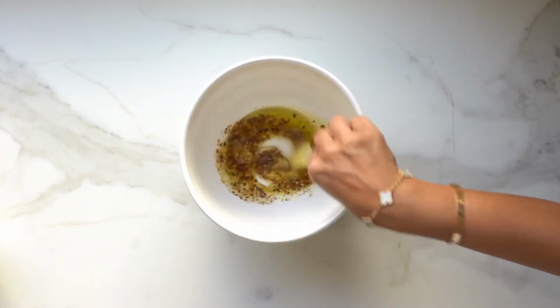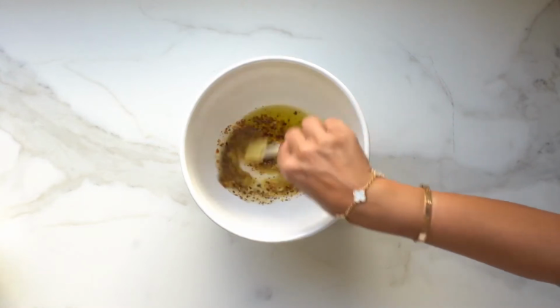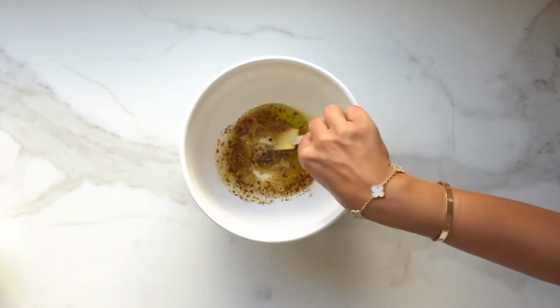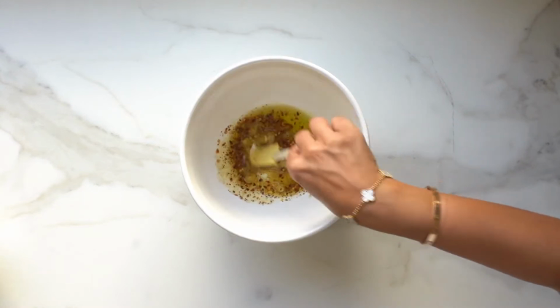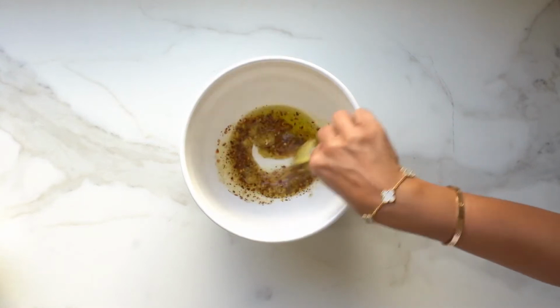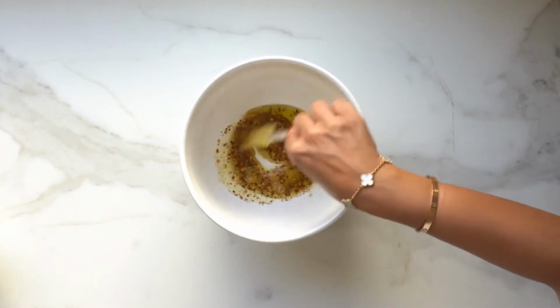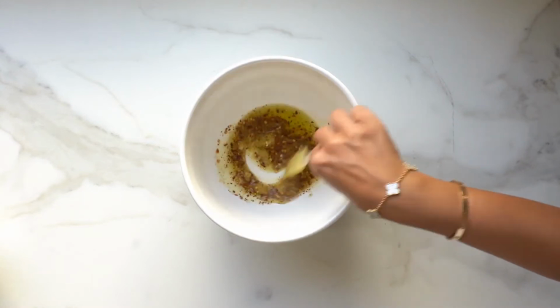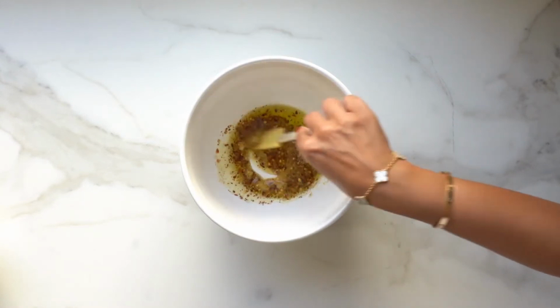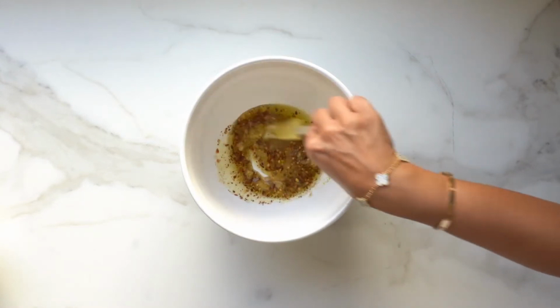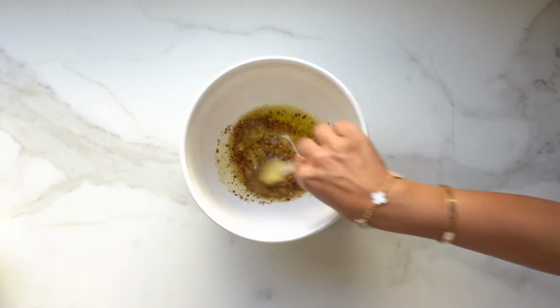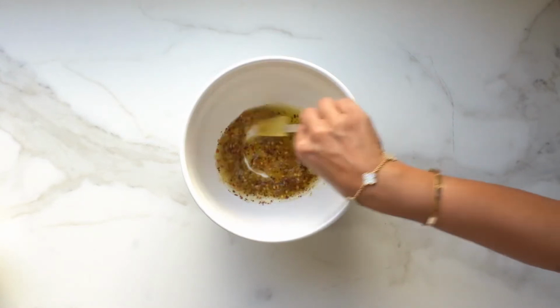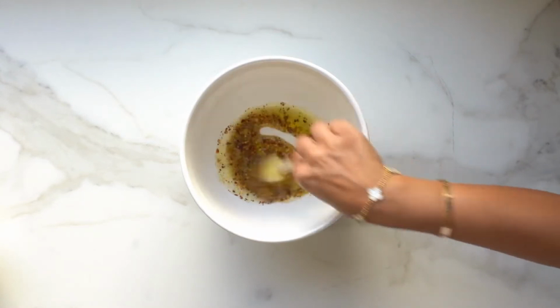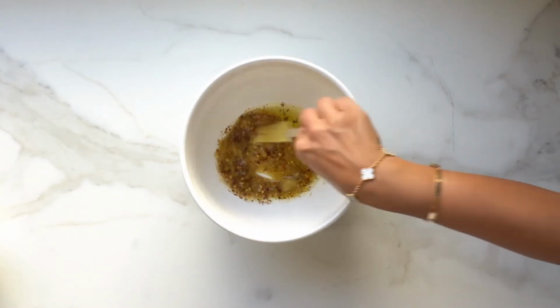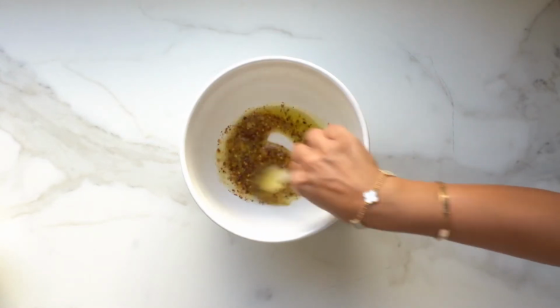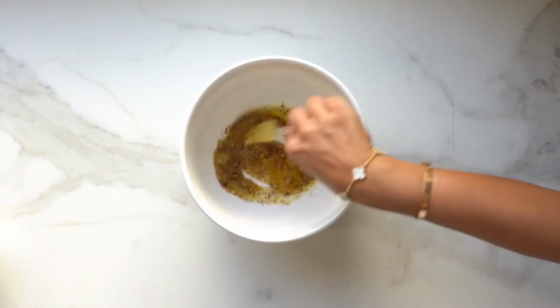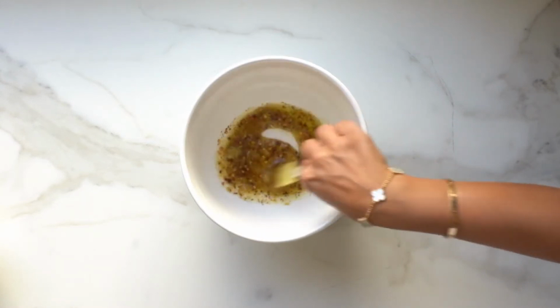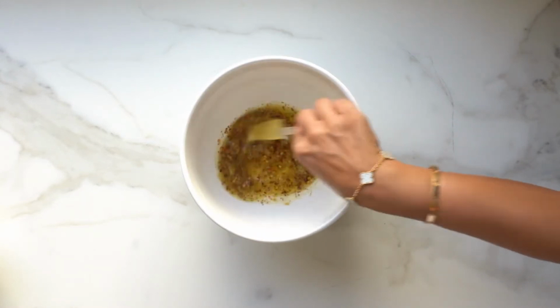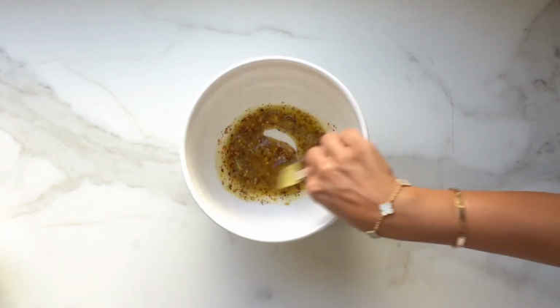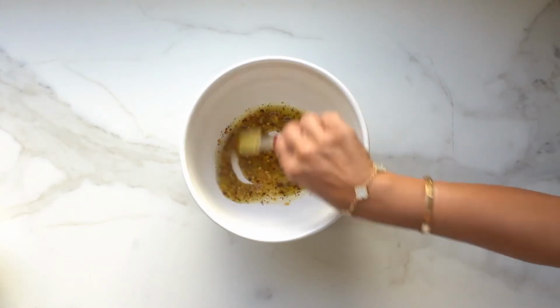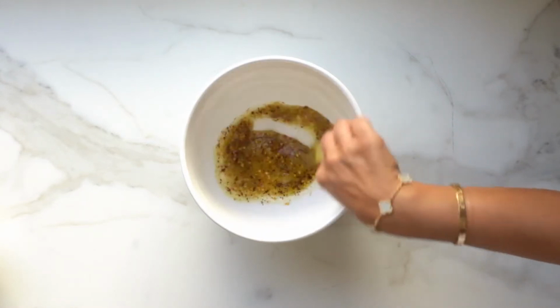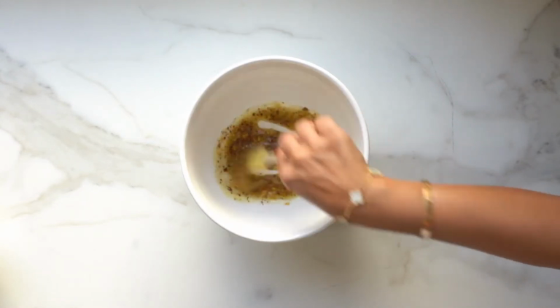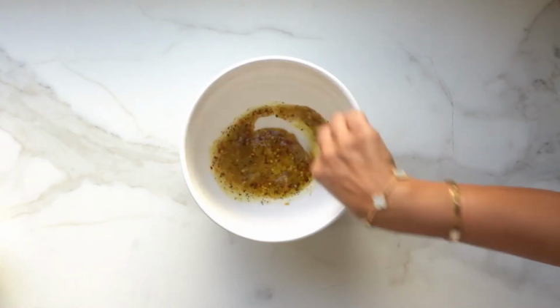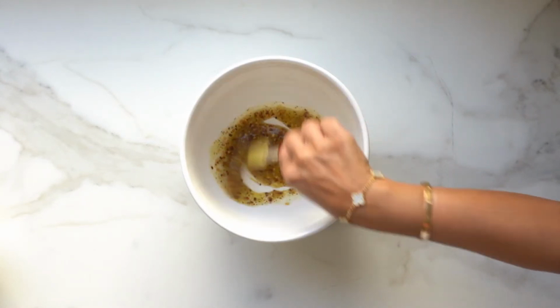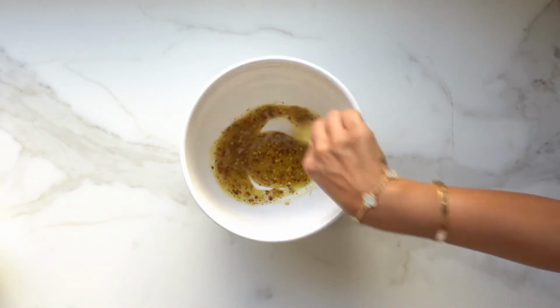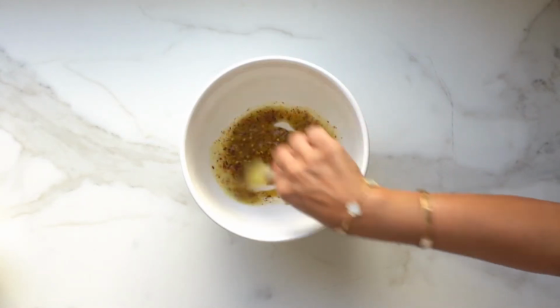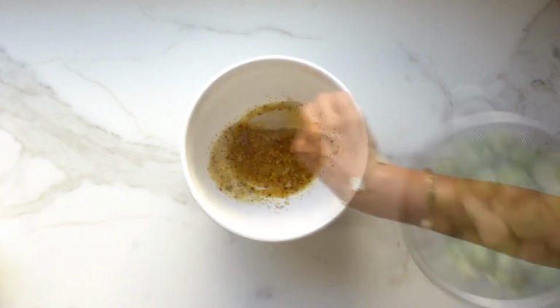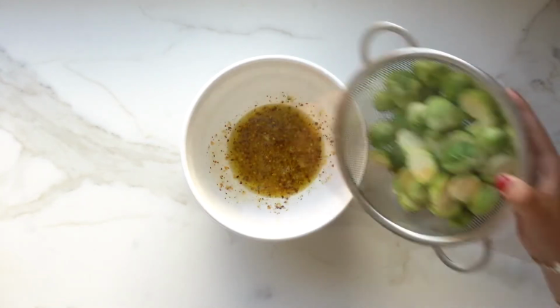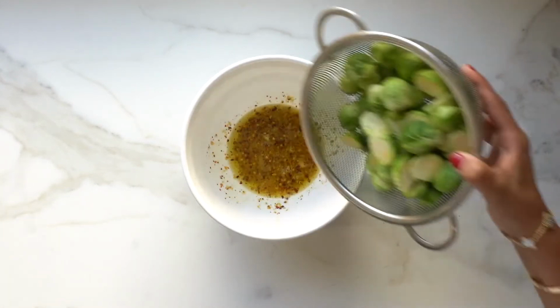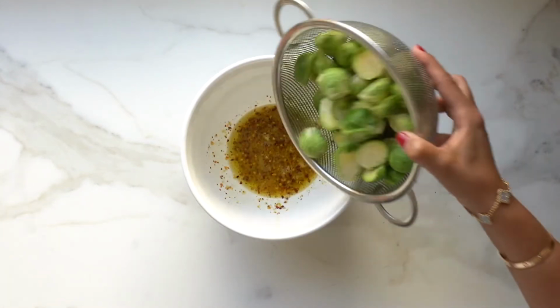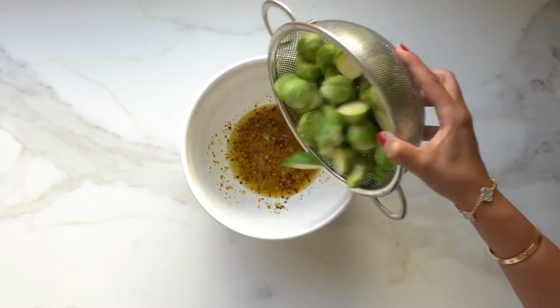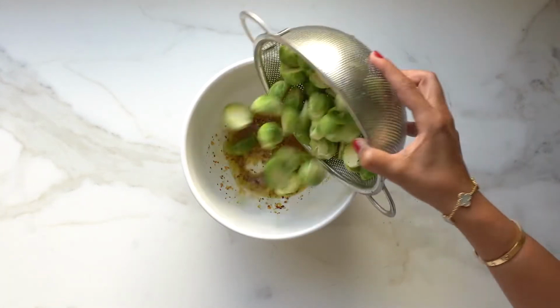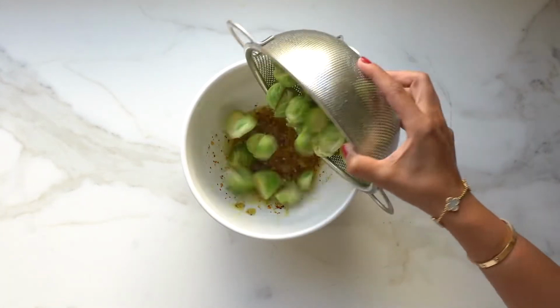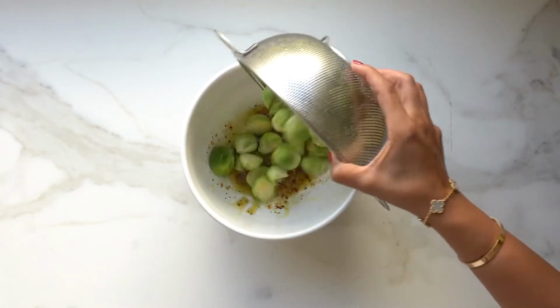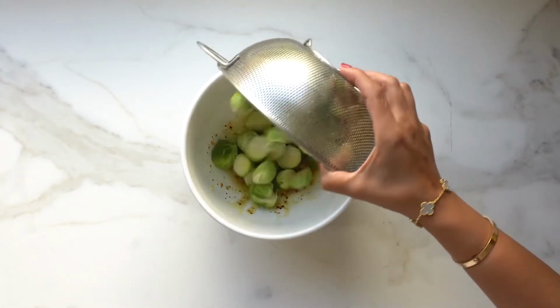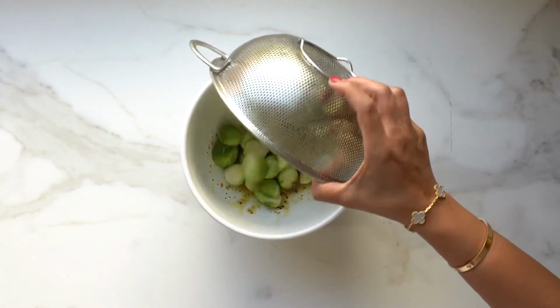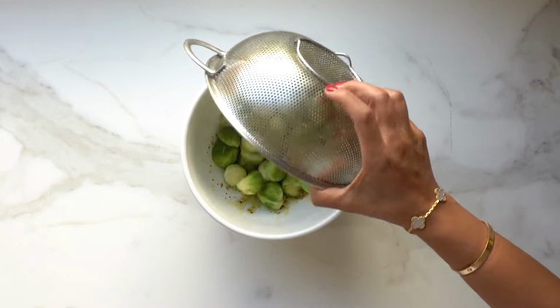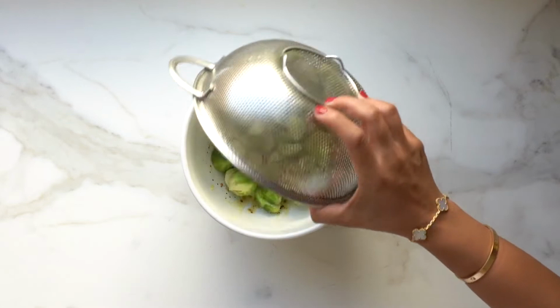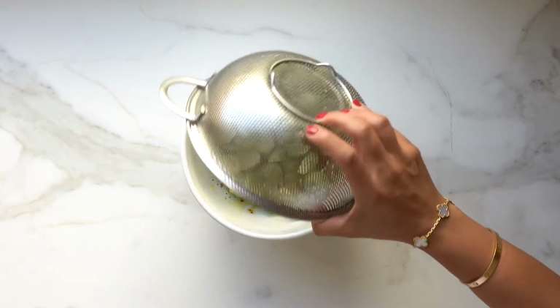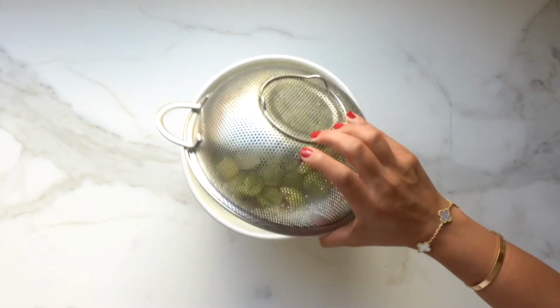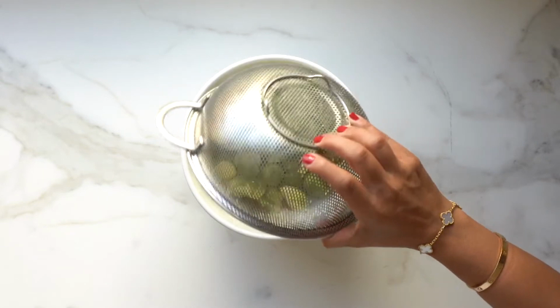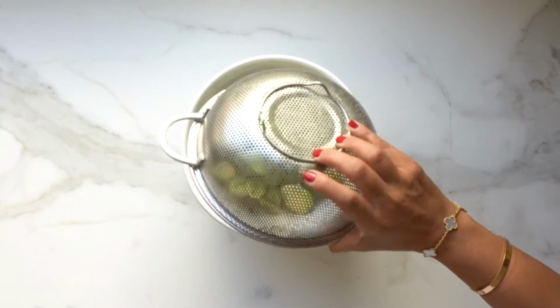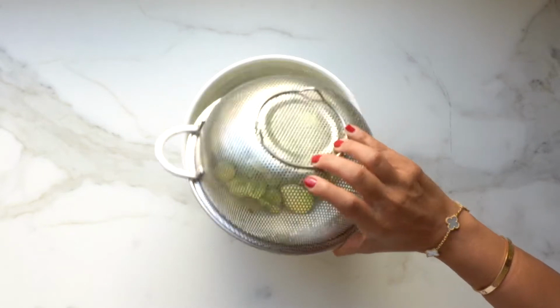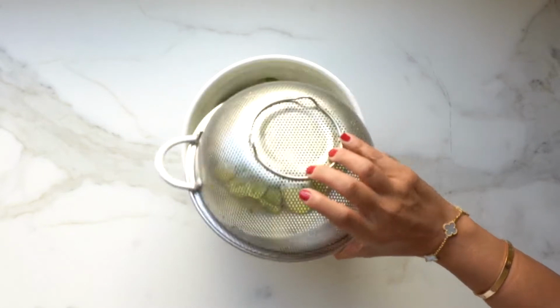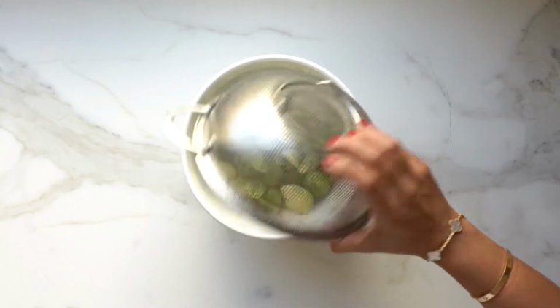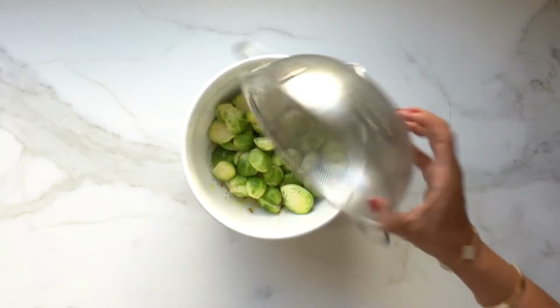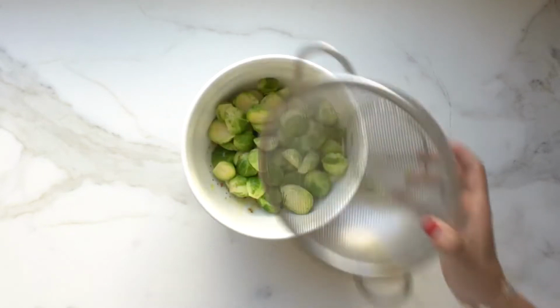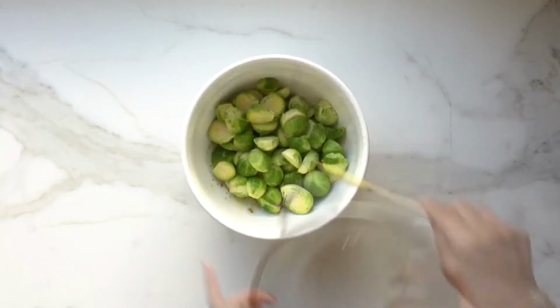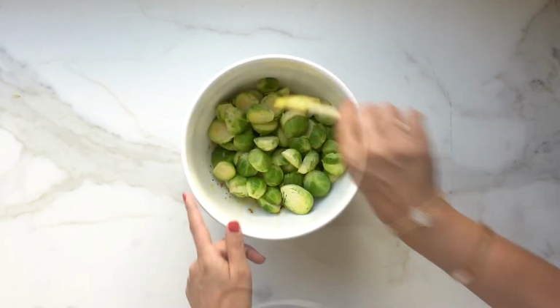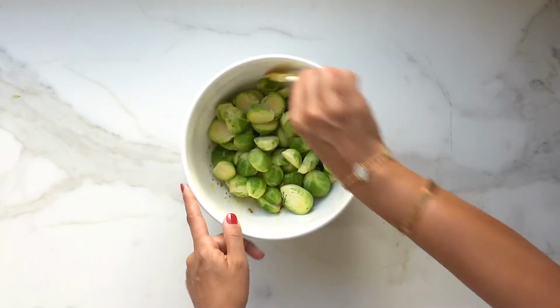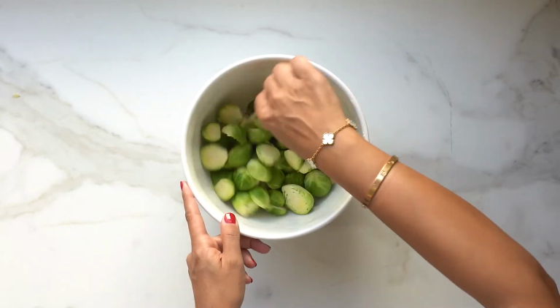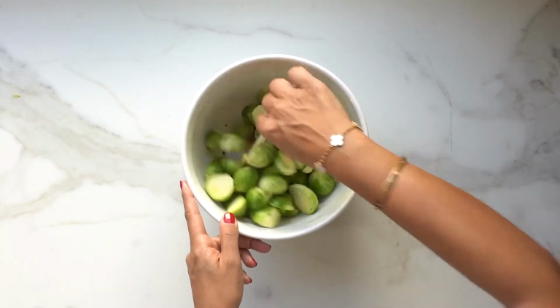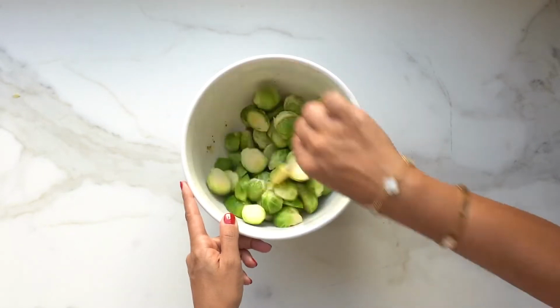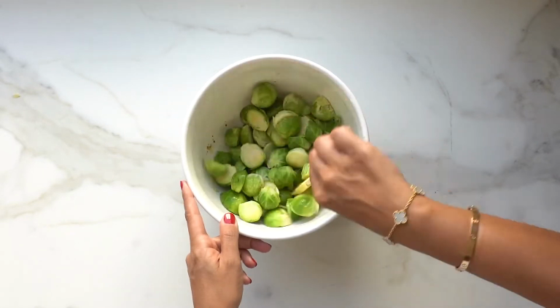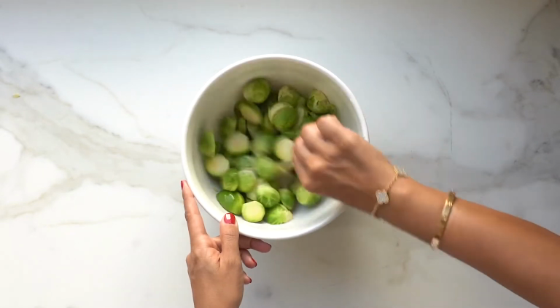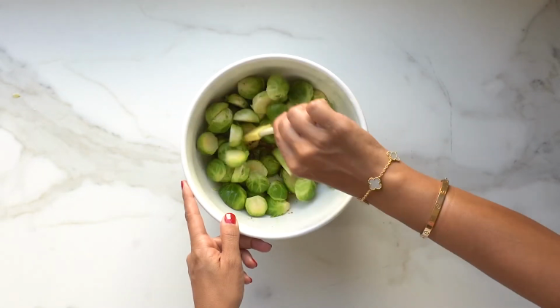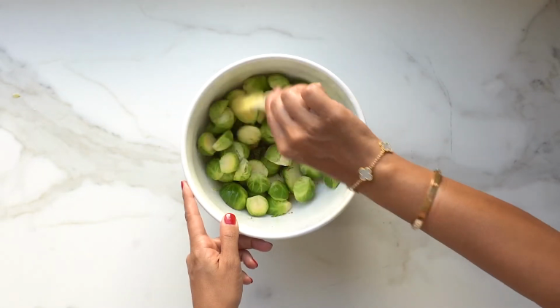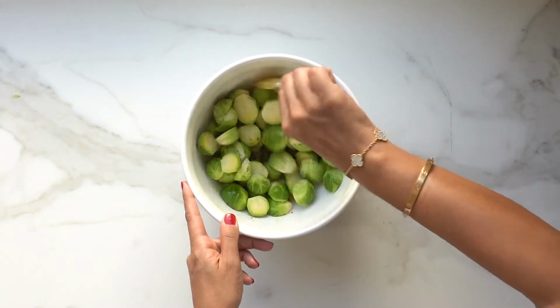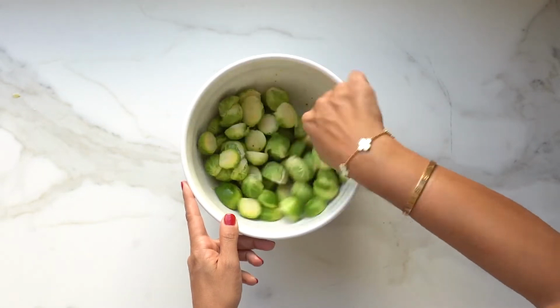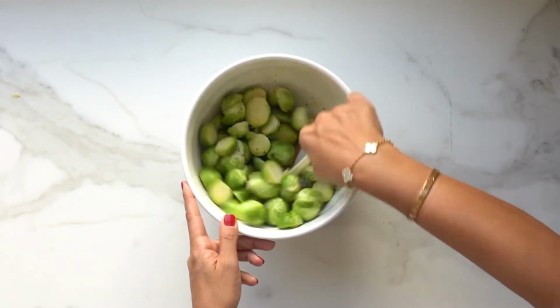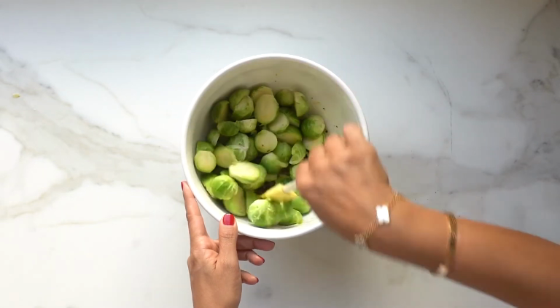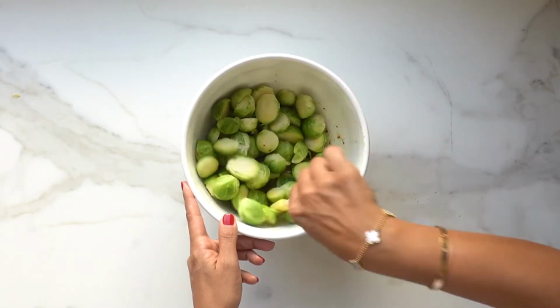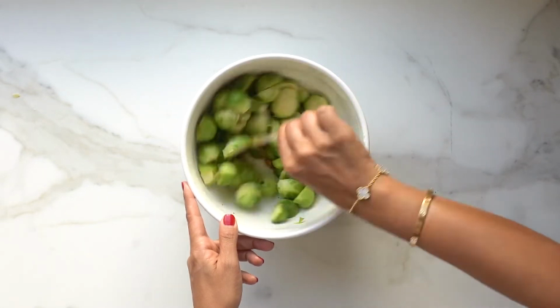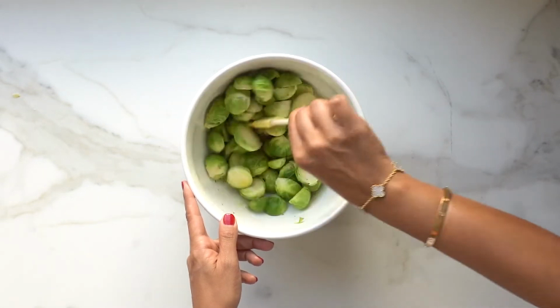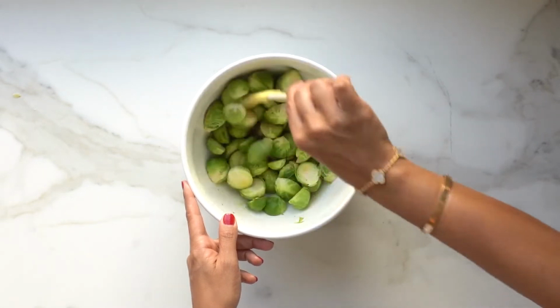Give everything a mix. Add in your Brussels sprouts and give everything a nice toss.